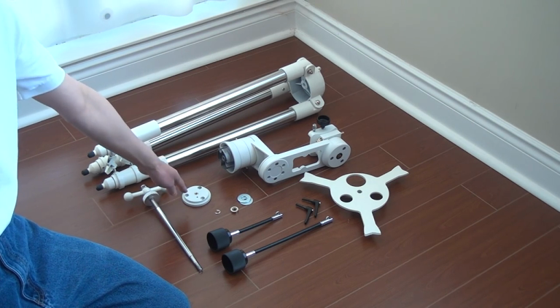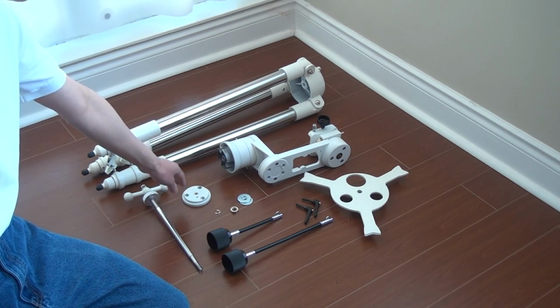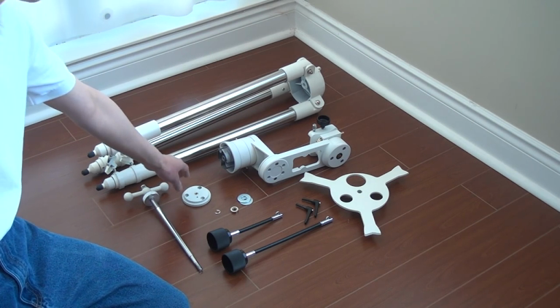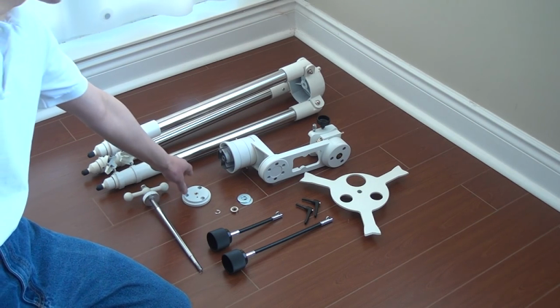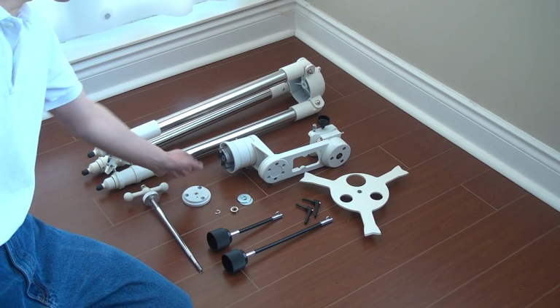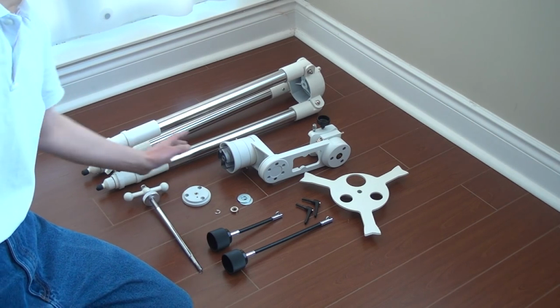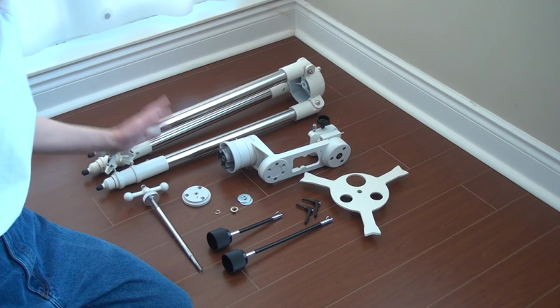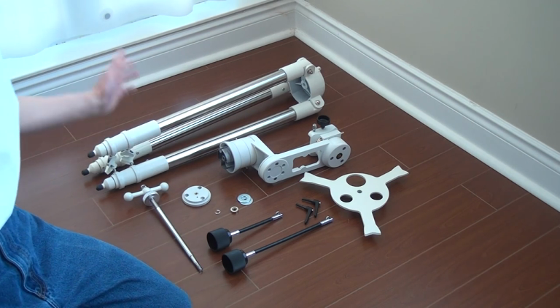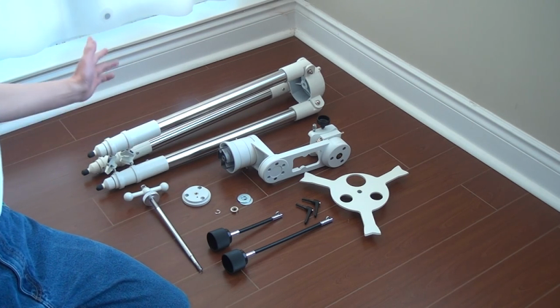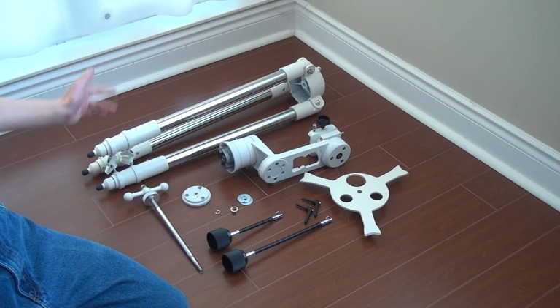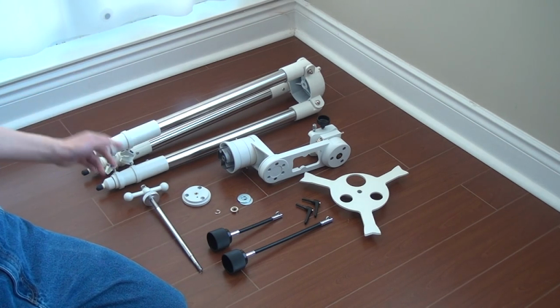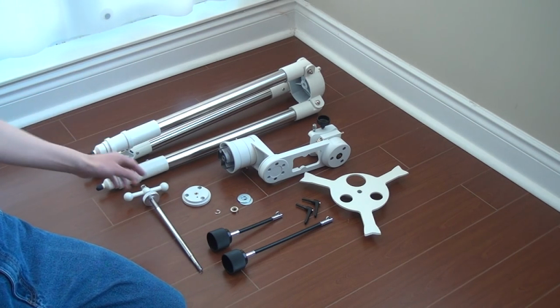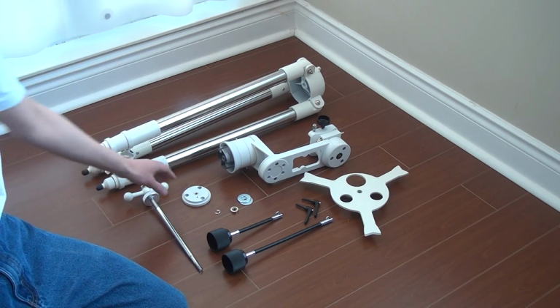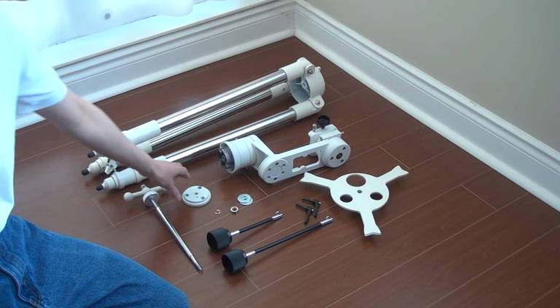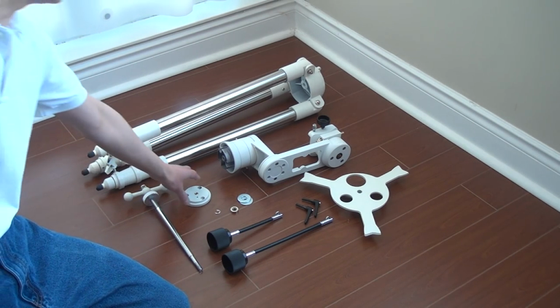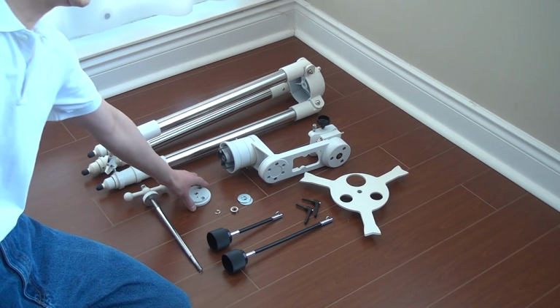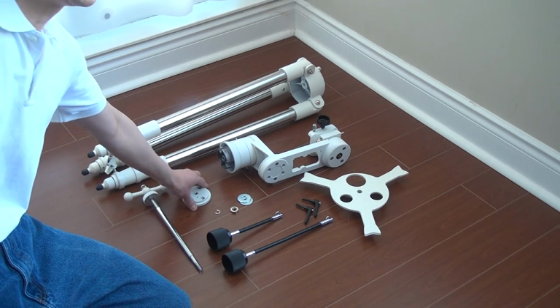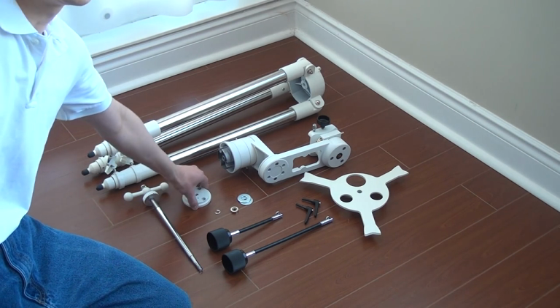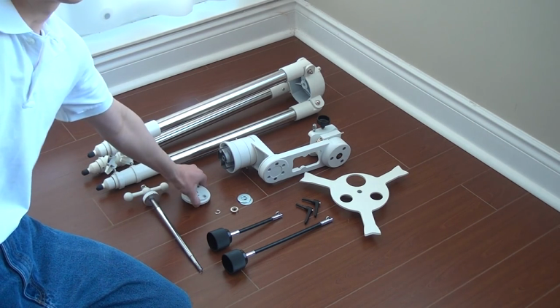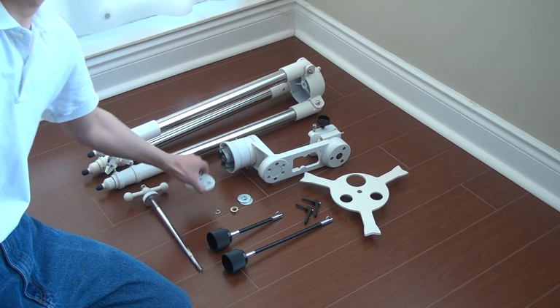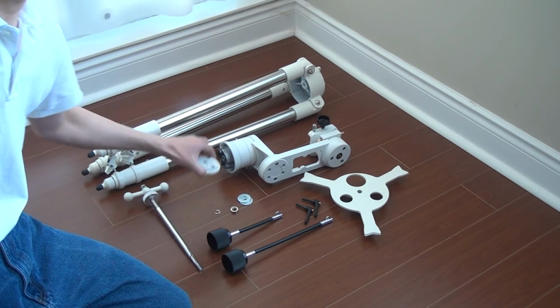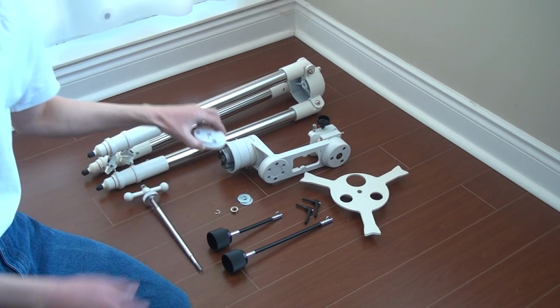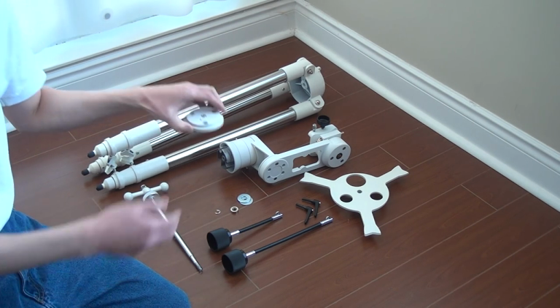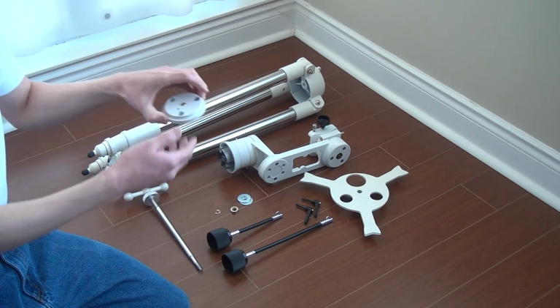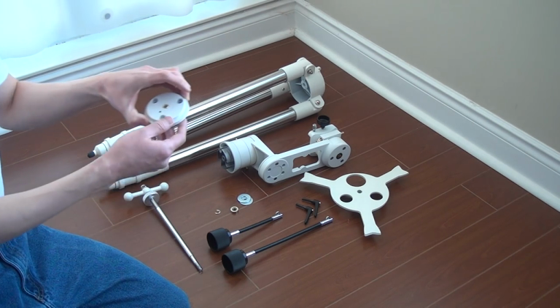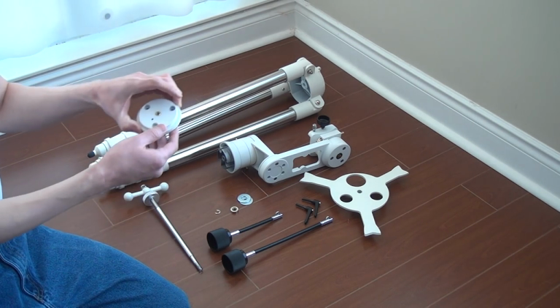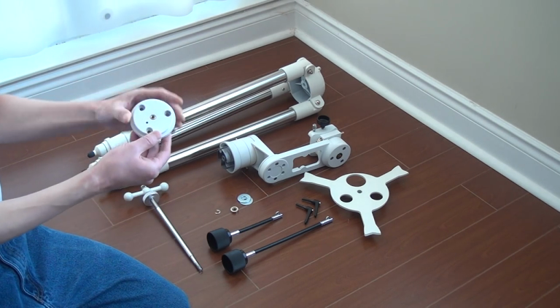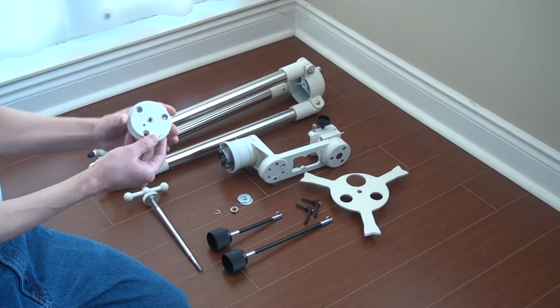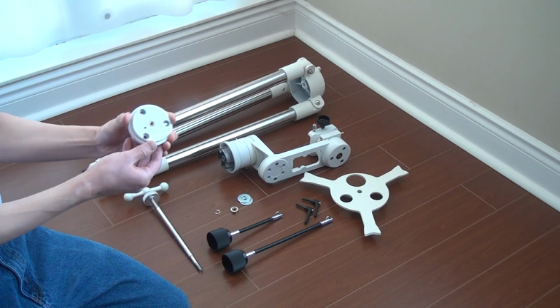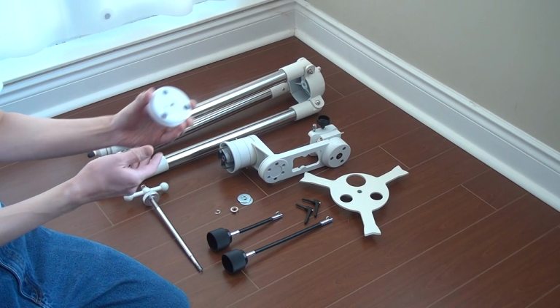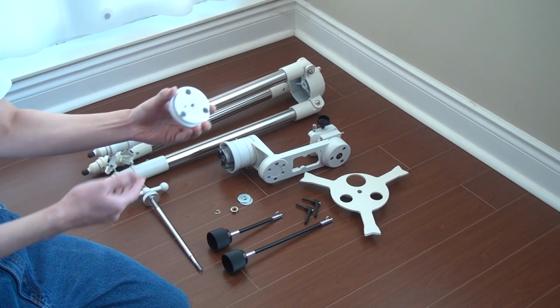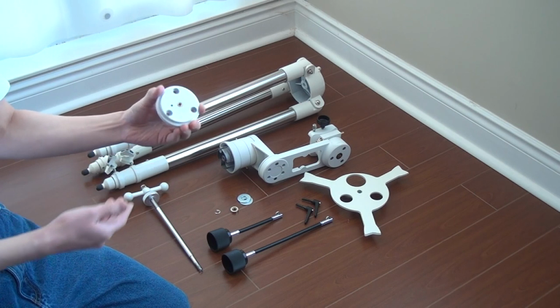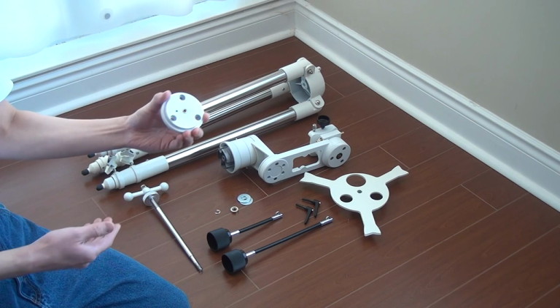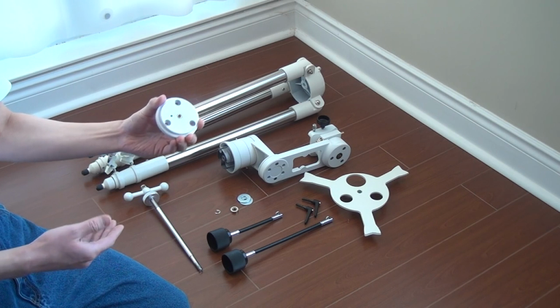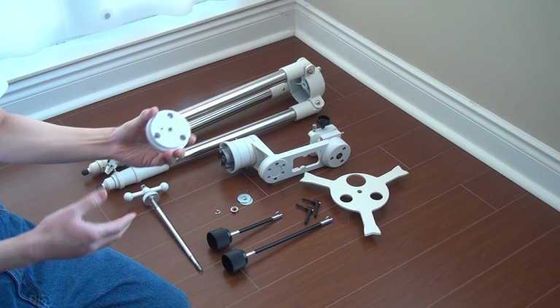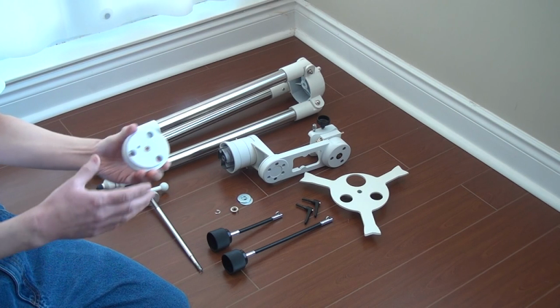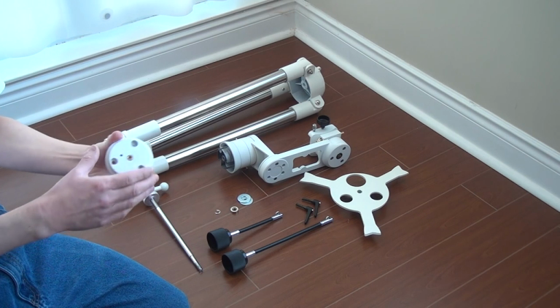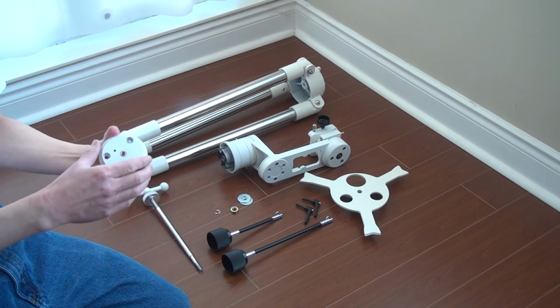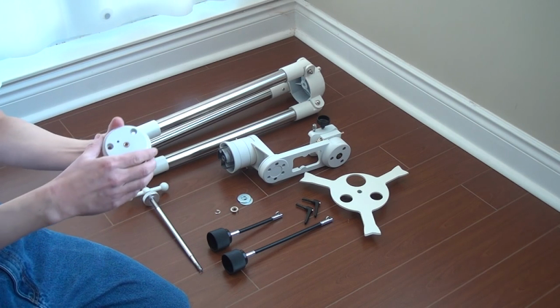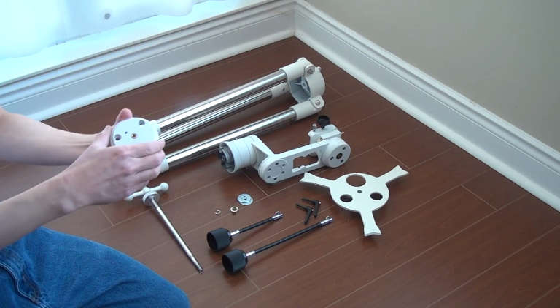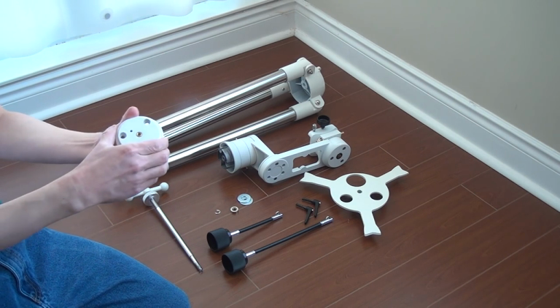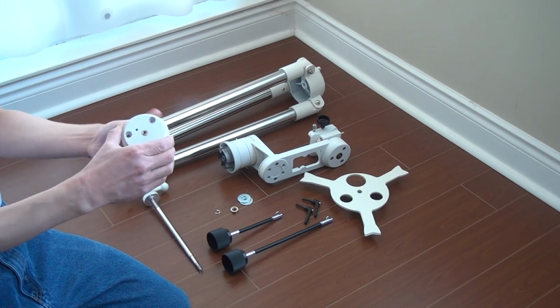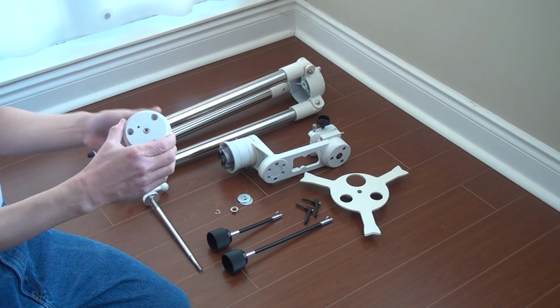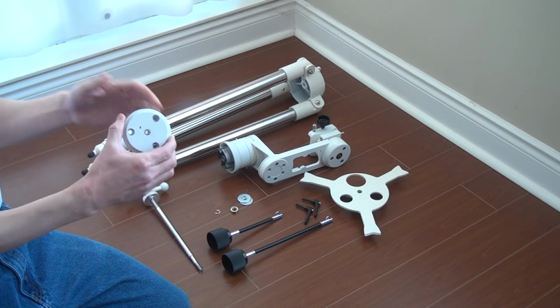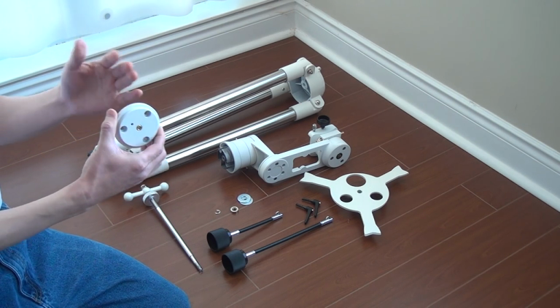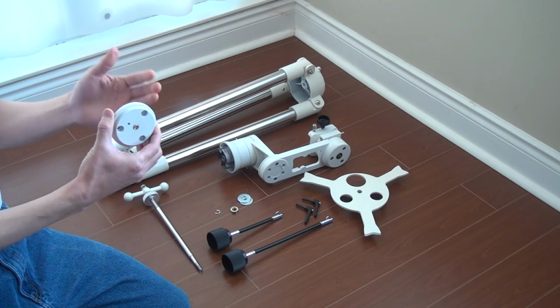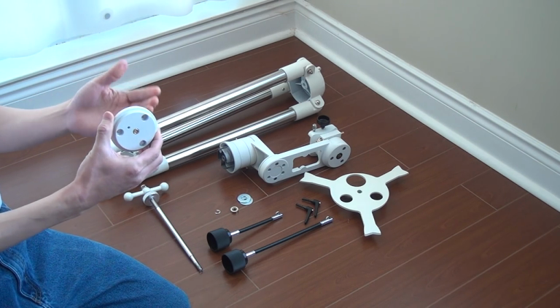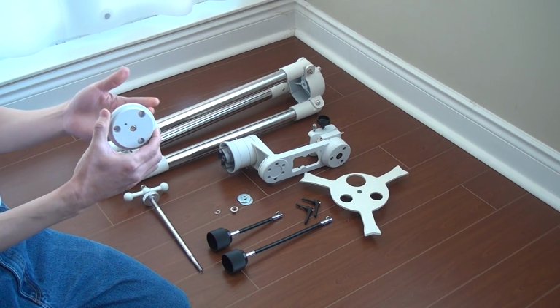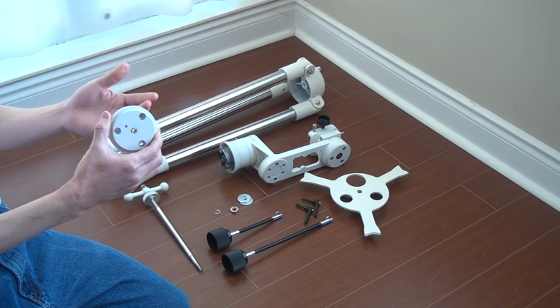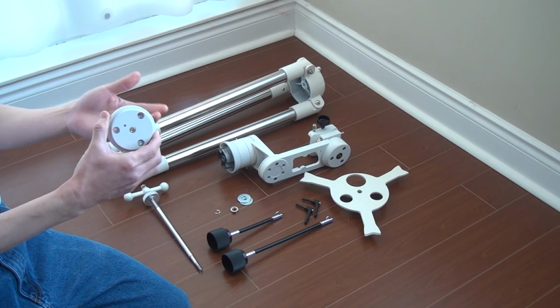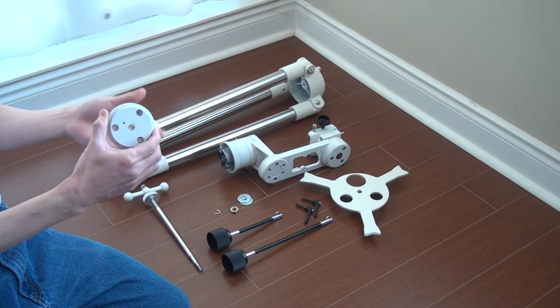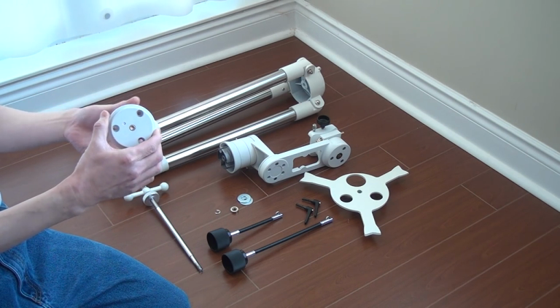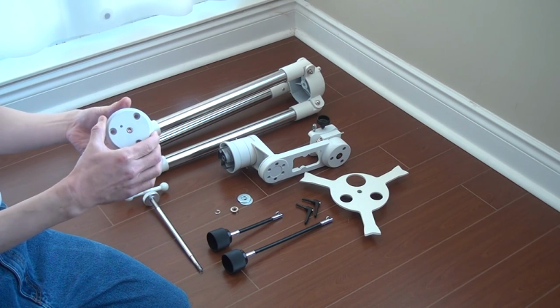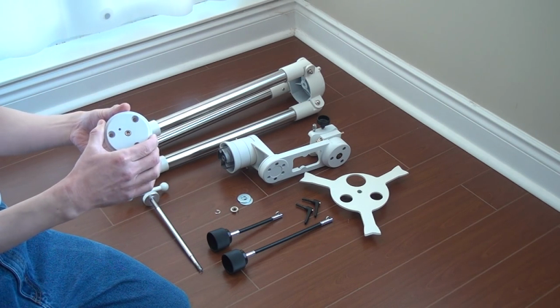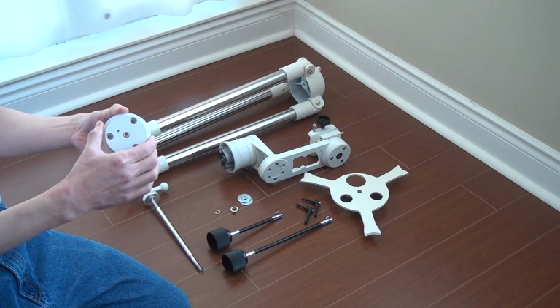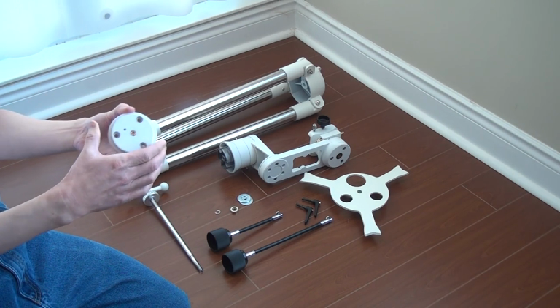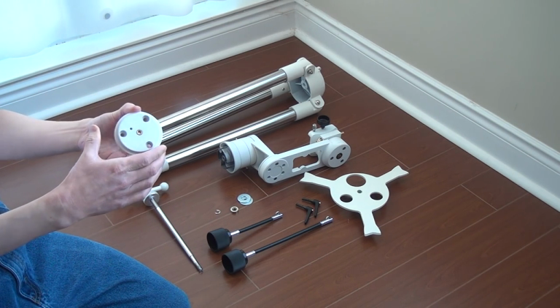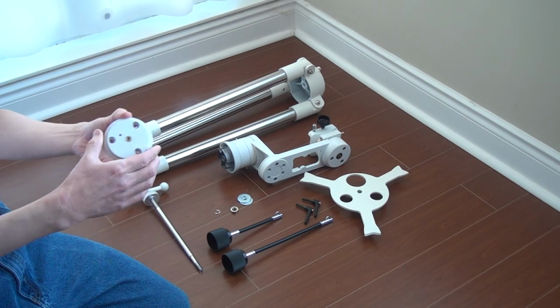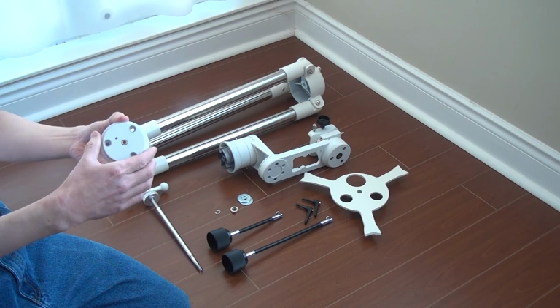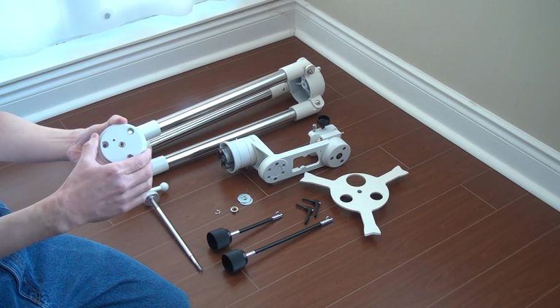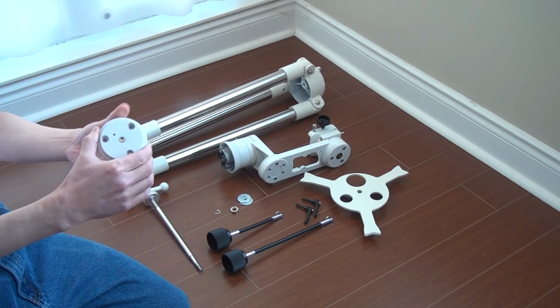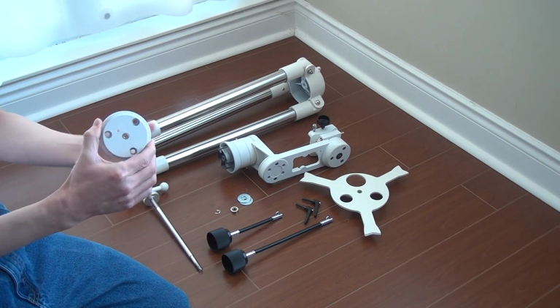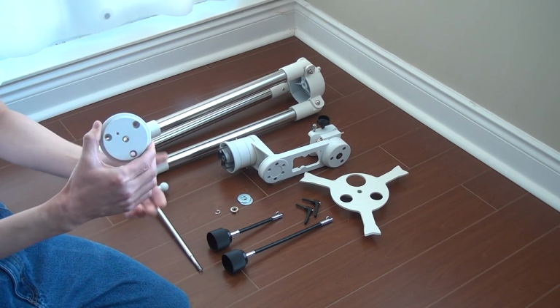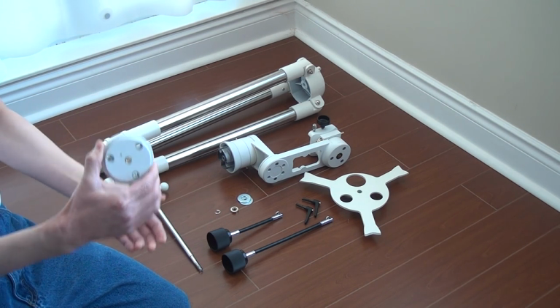The first thing — we won't need the camera adapter because it's not even needed for the whole mount. It's just an optional thing they provided.